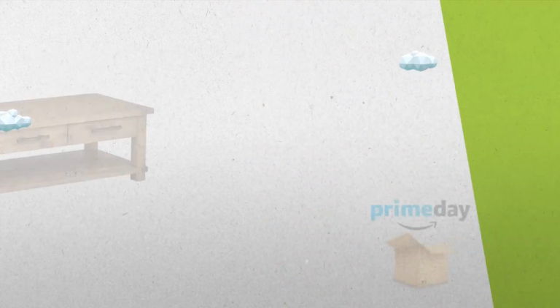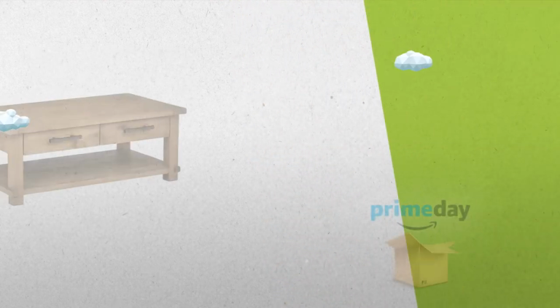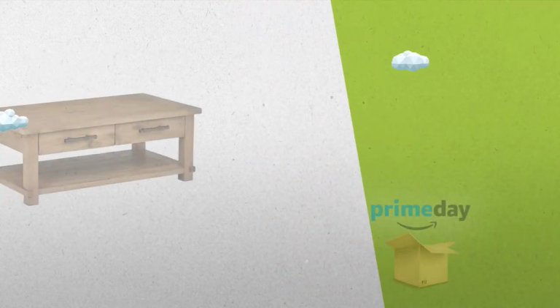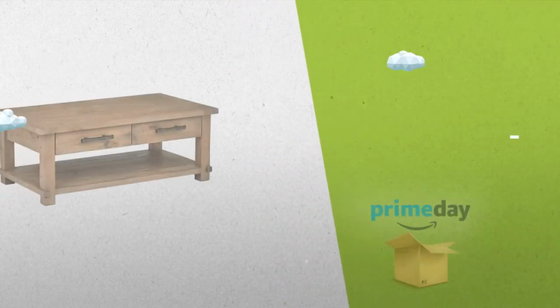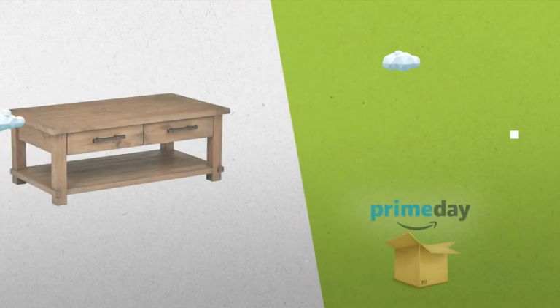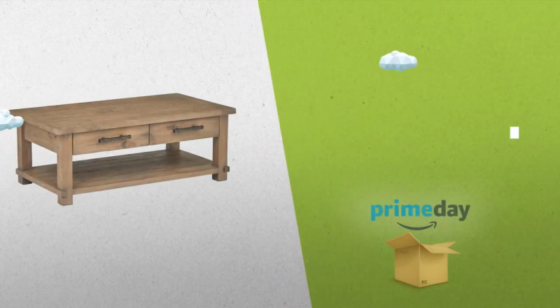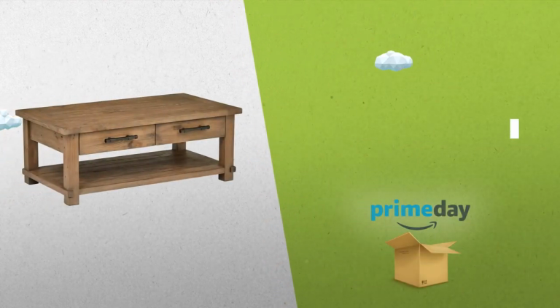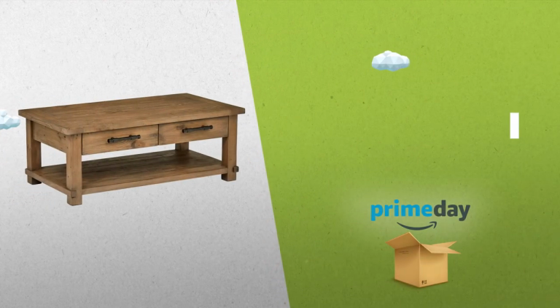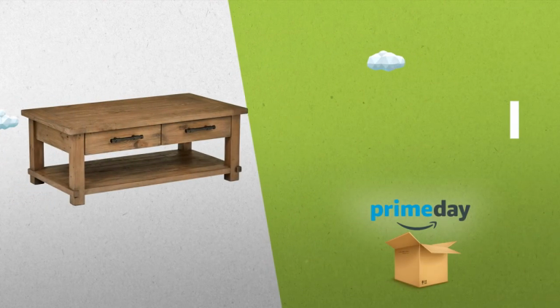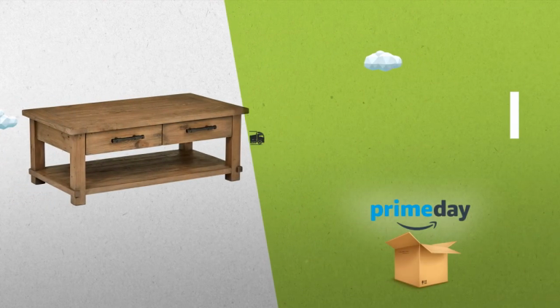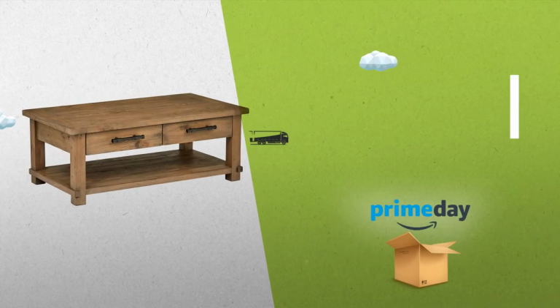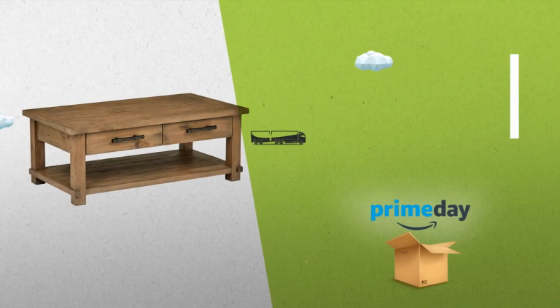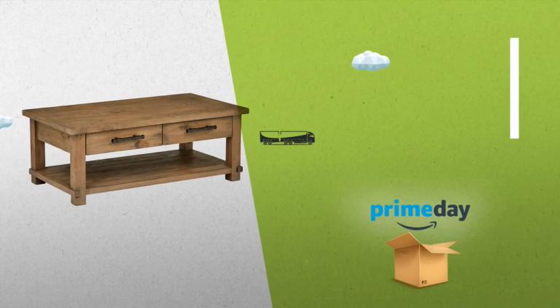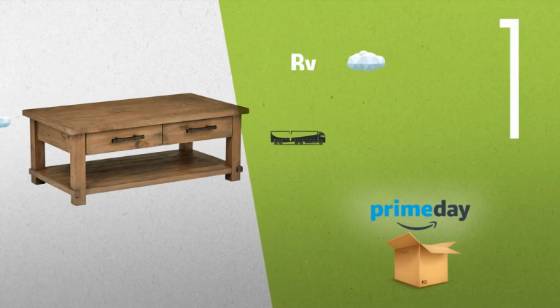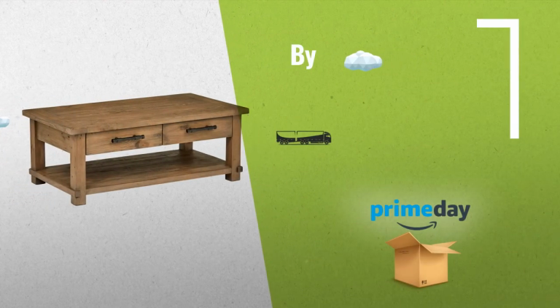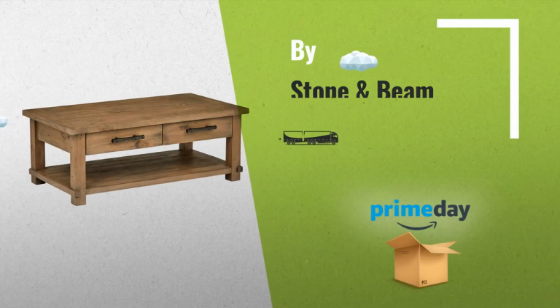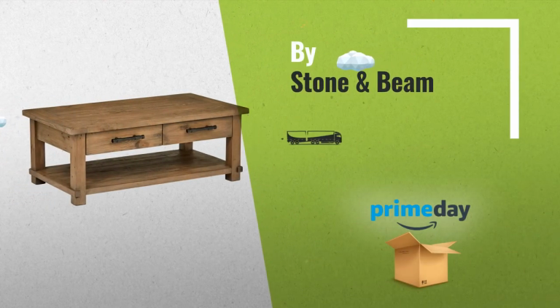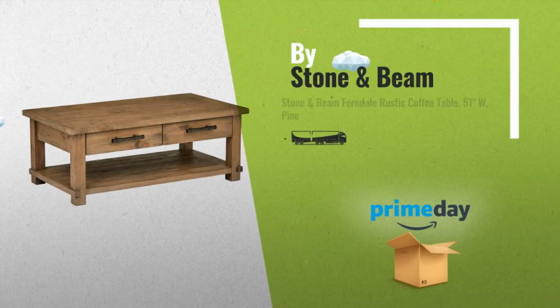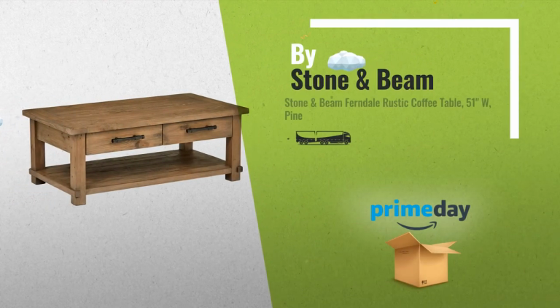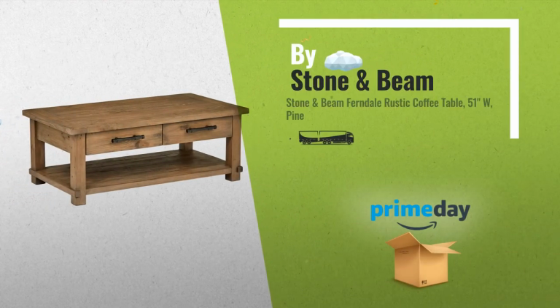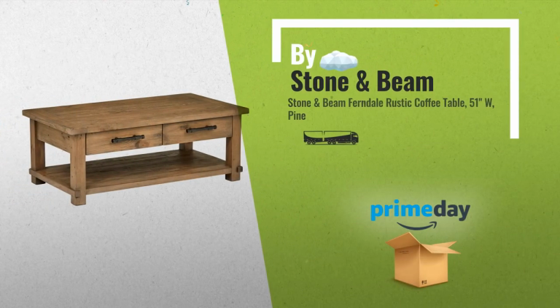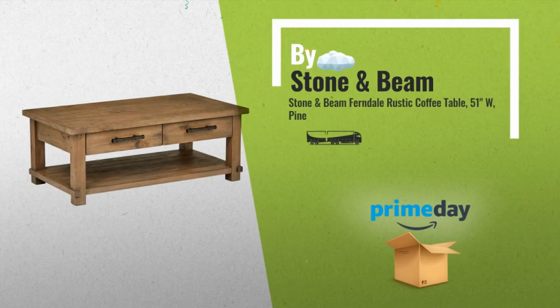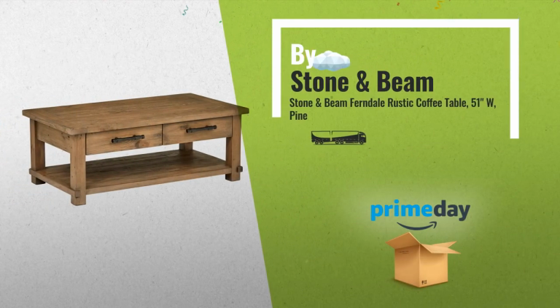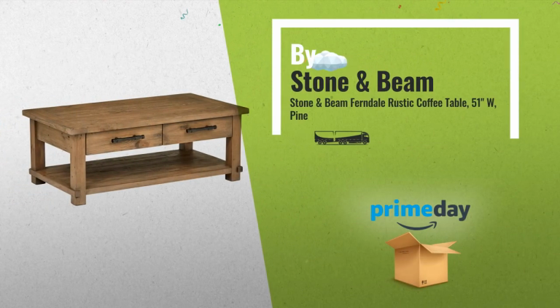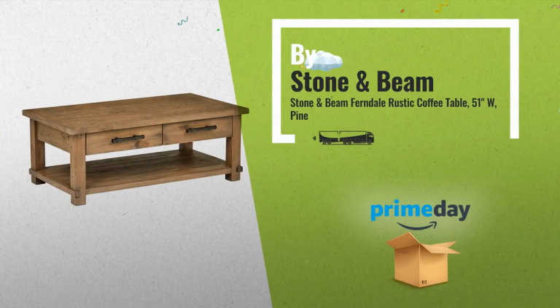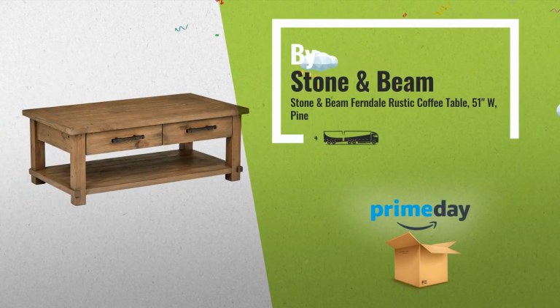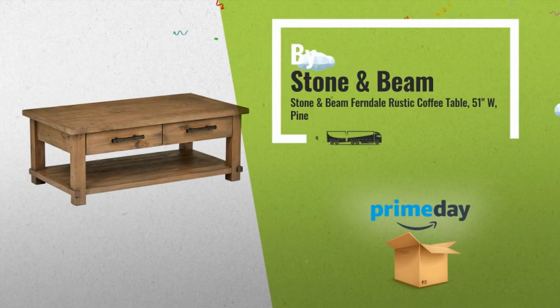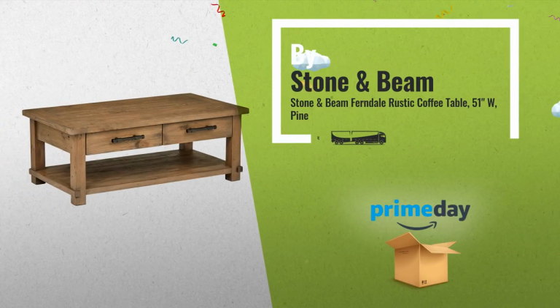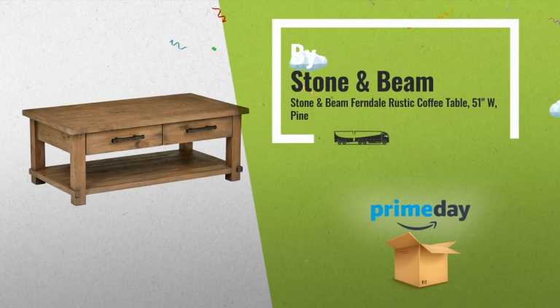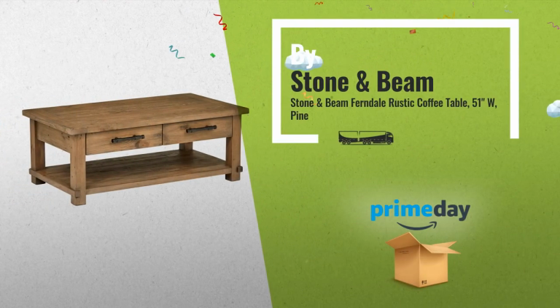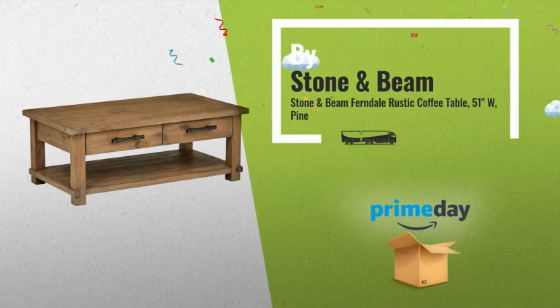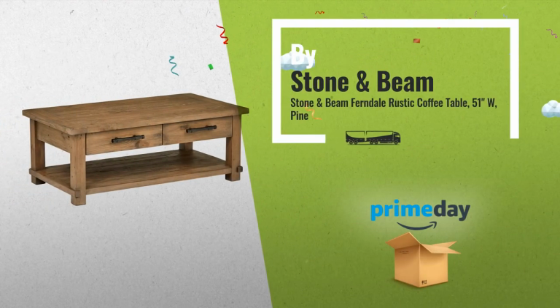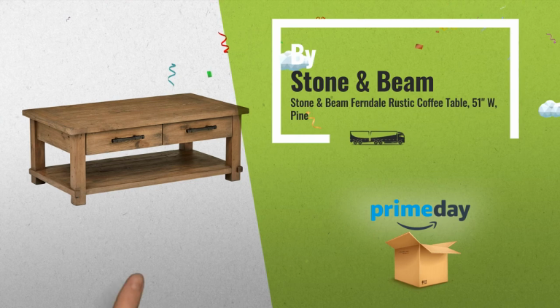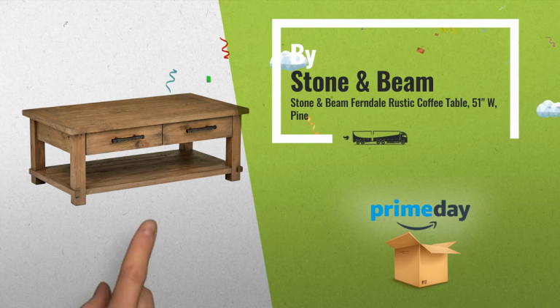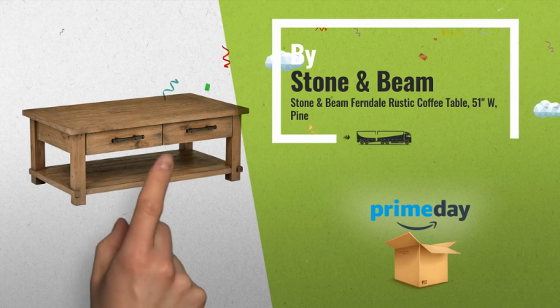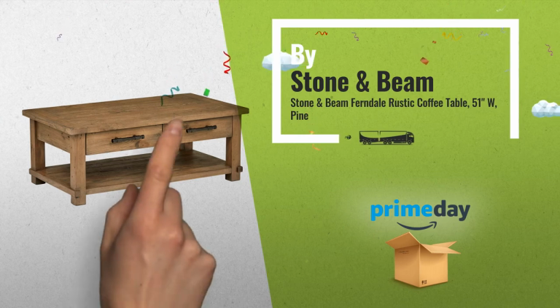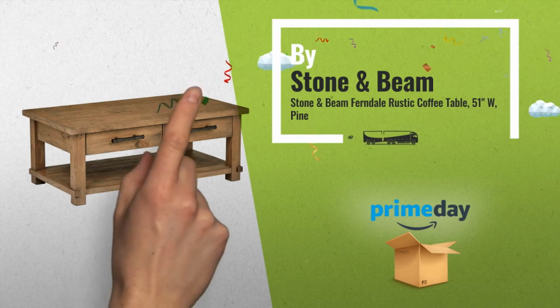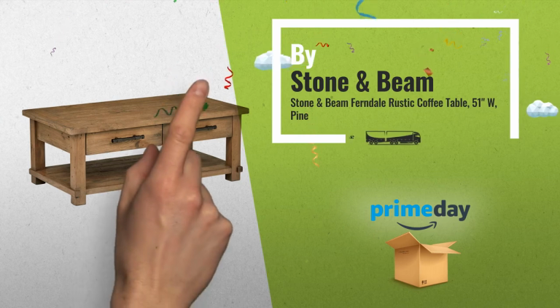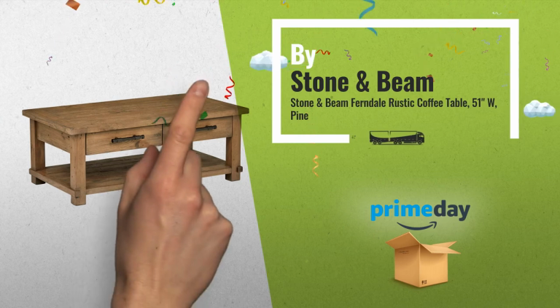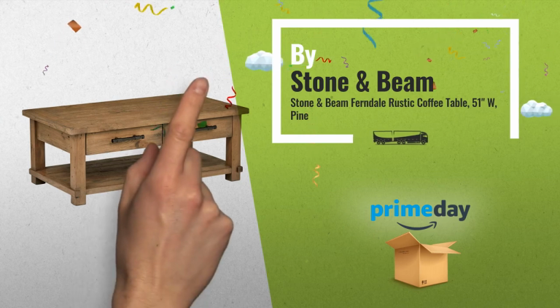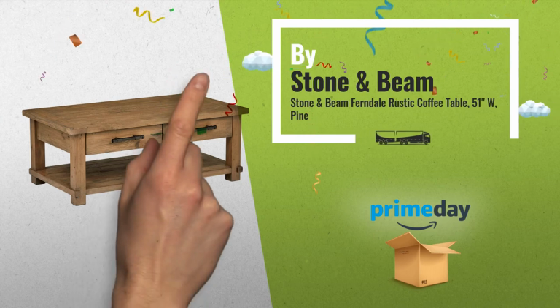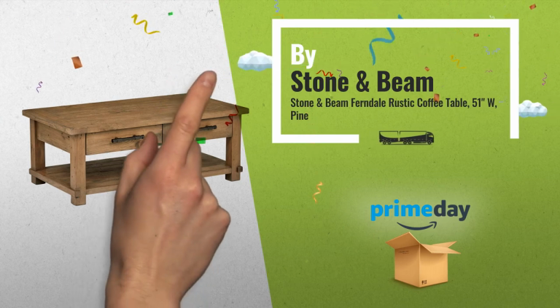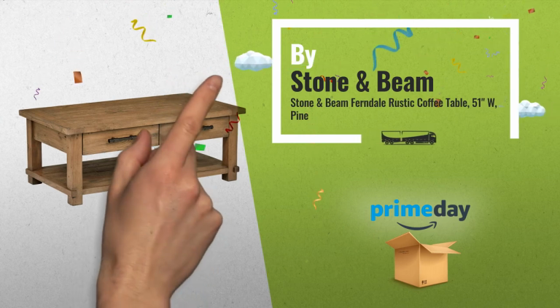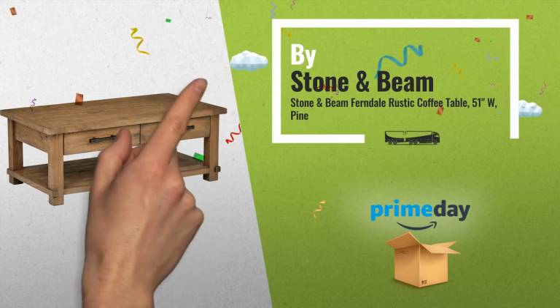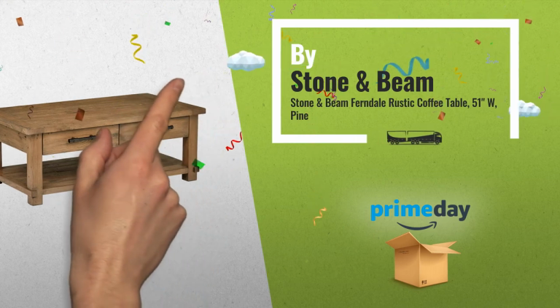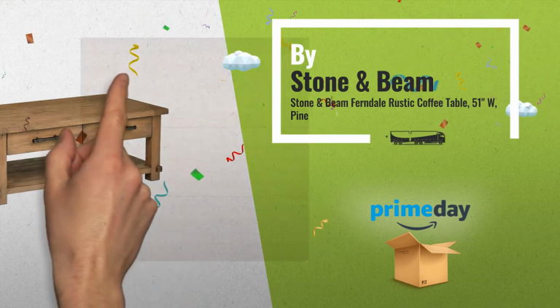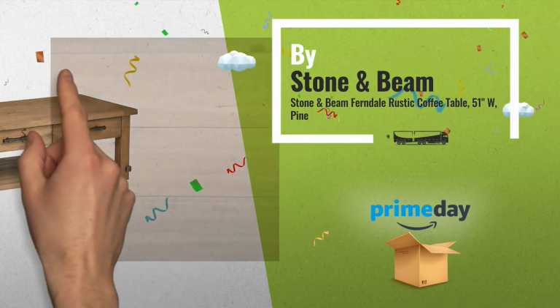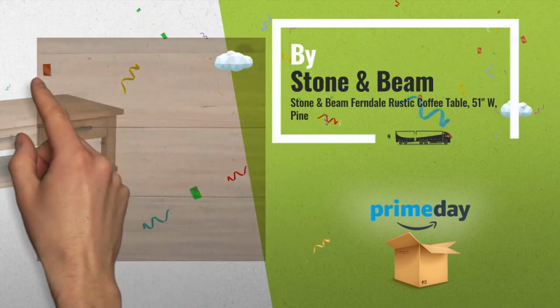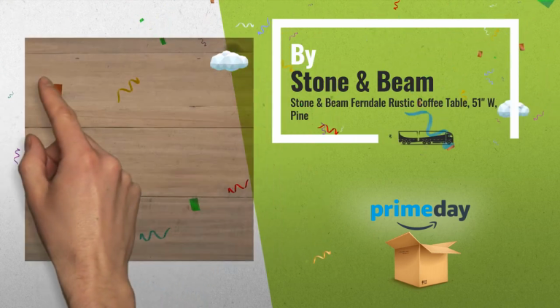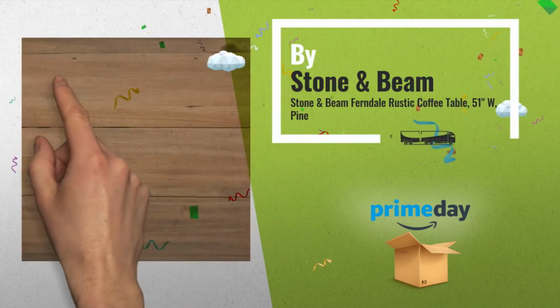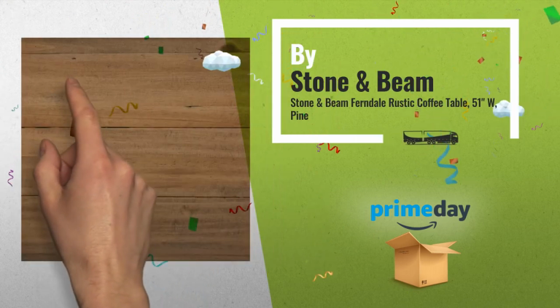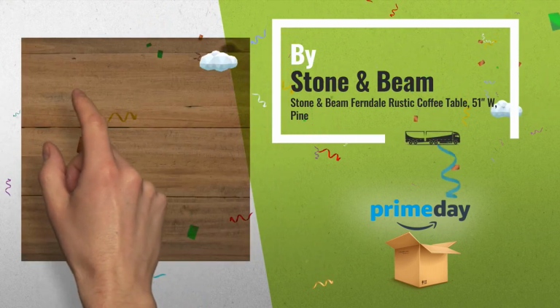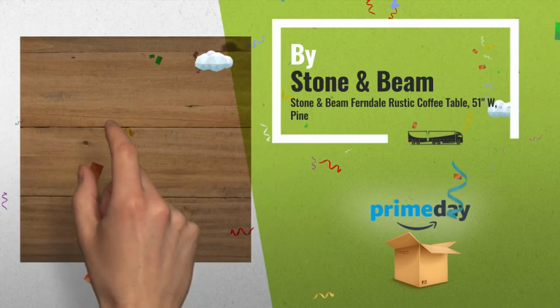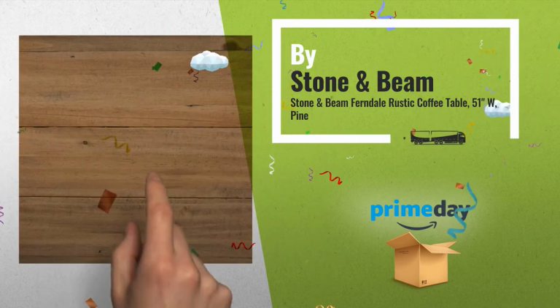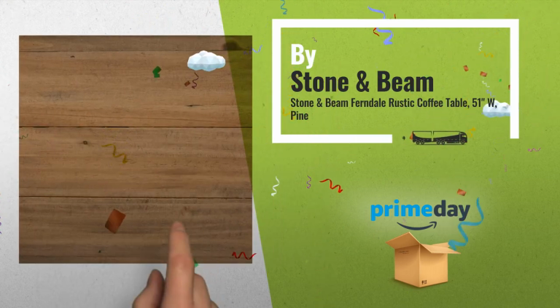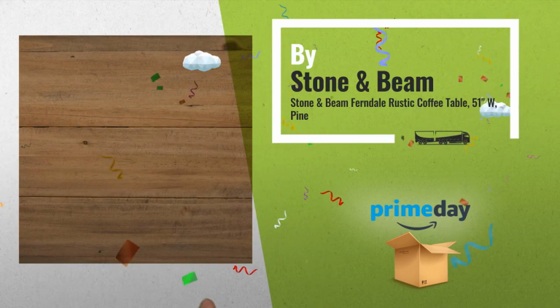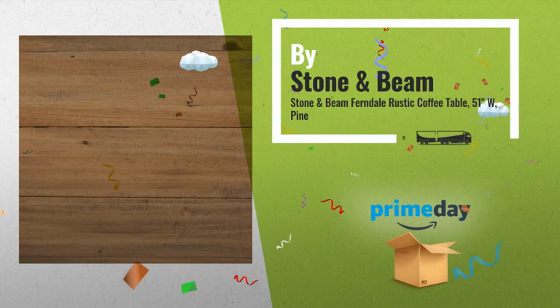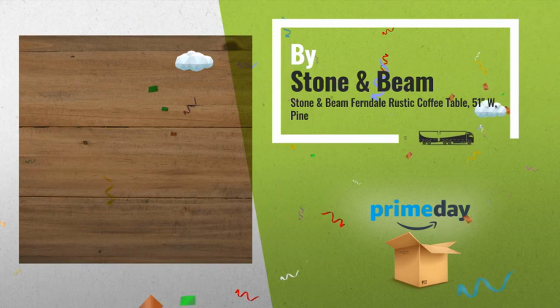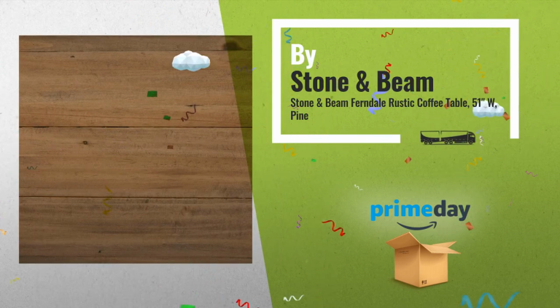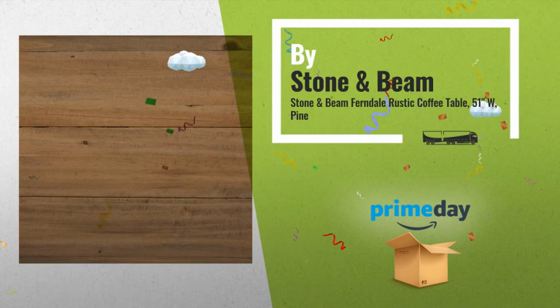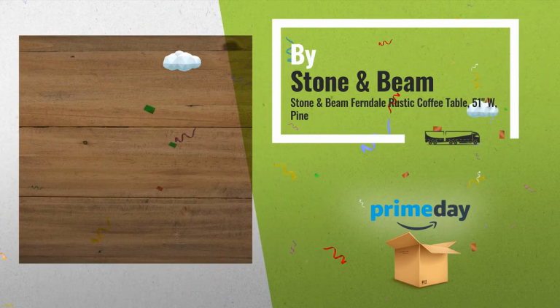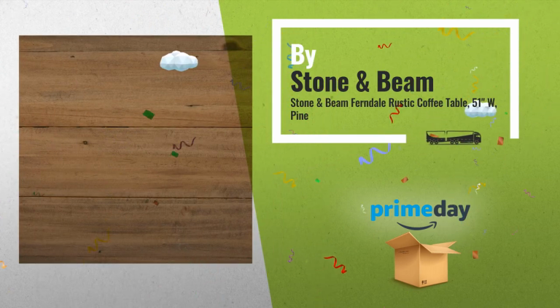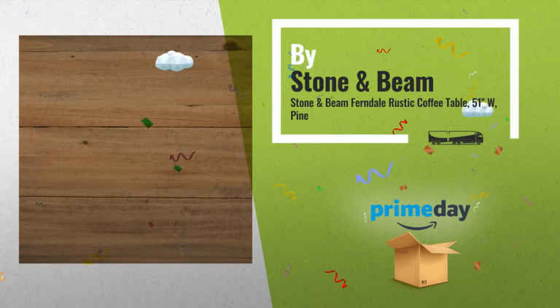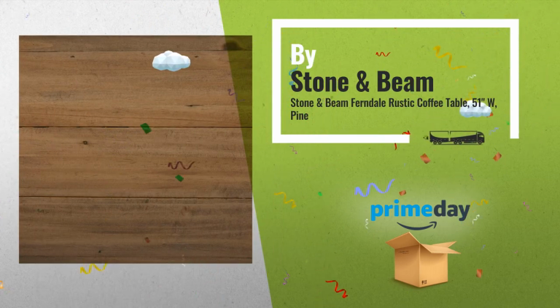Number 10, by Stone & Beam. Available now on Amazon. Thank you.